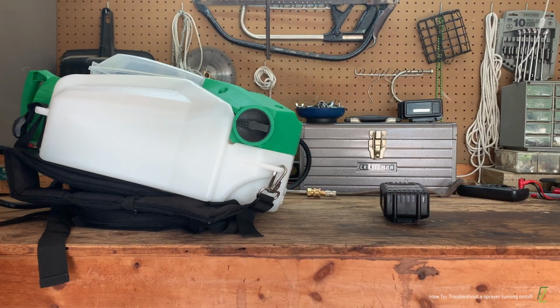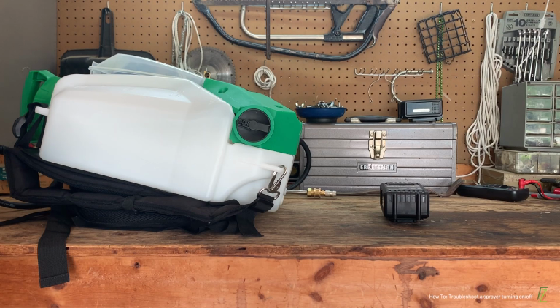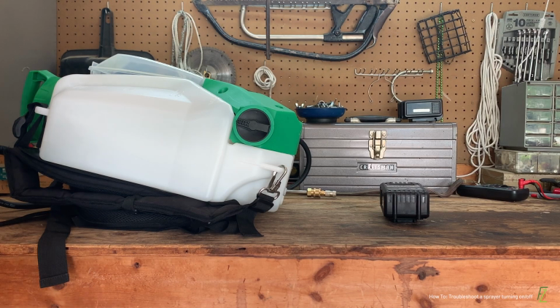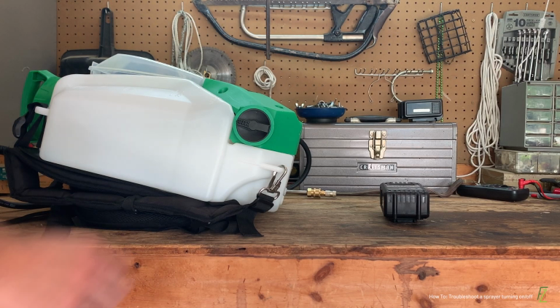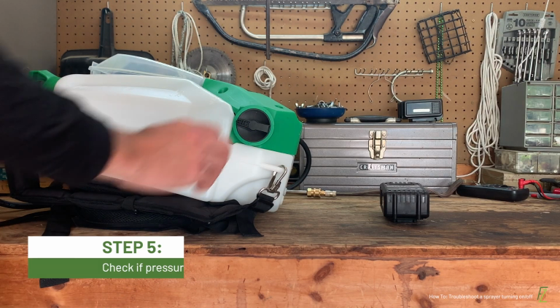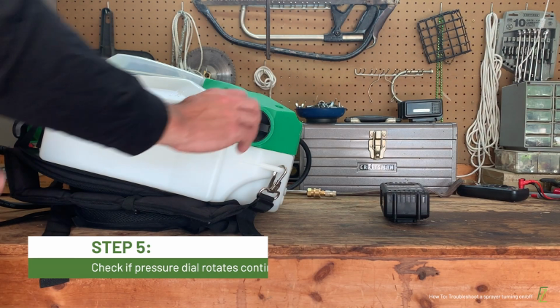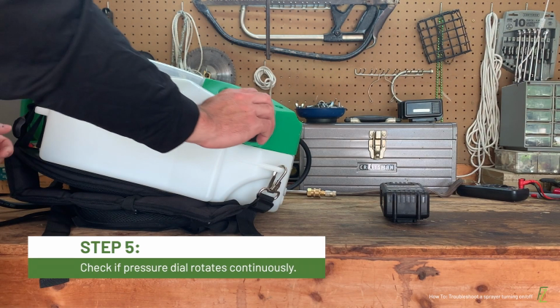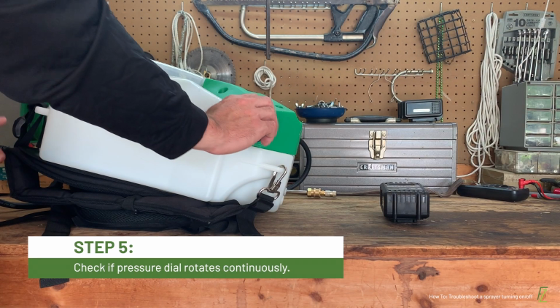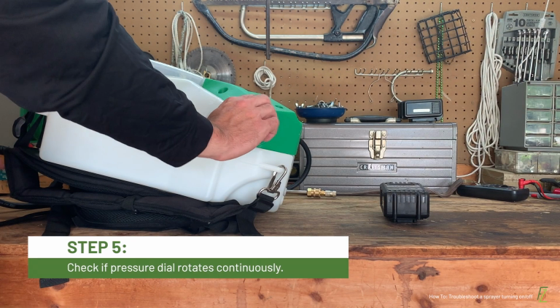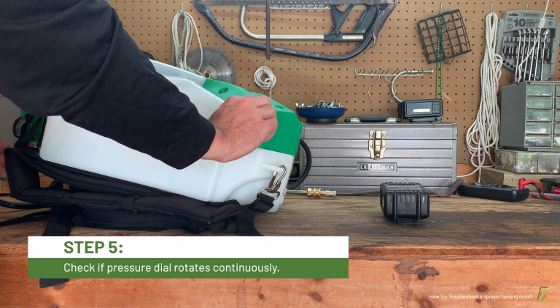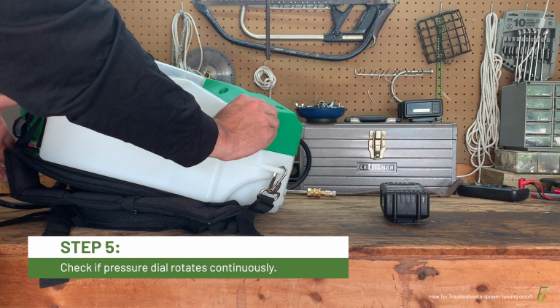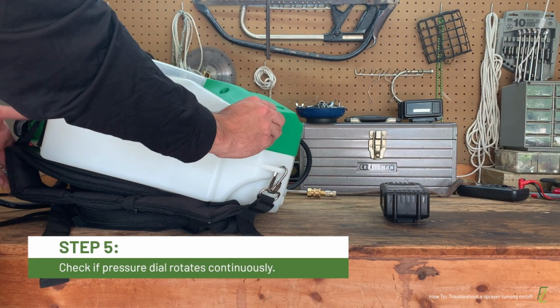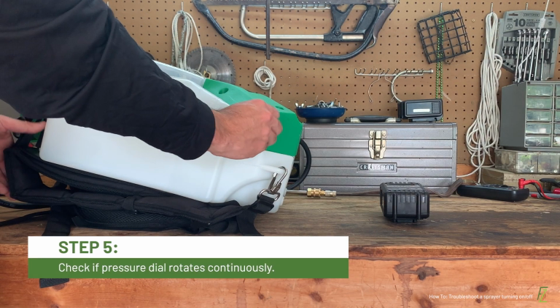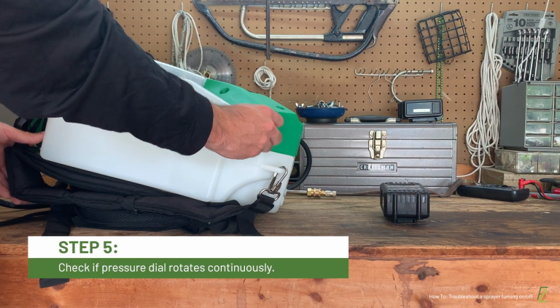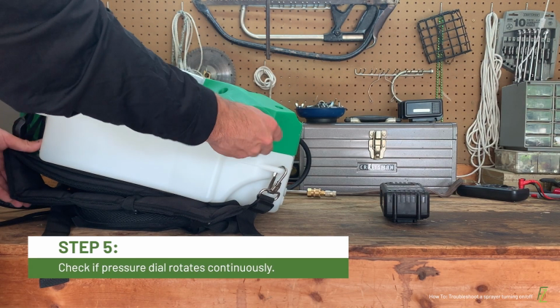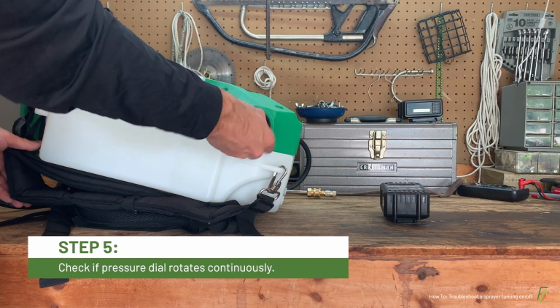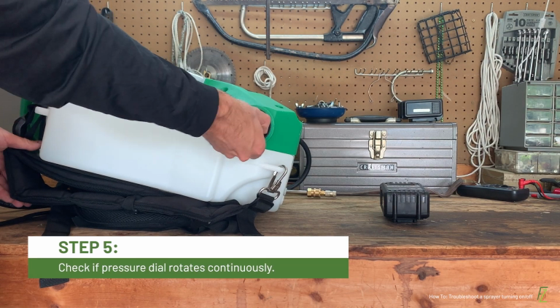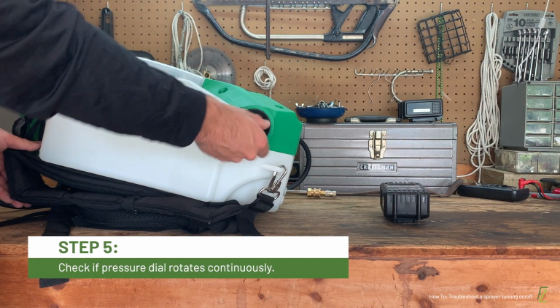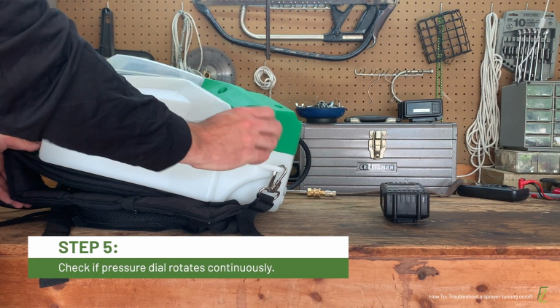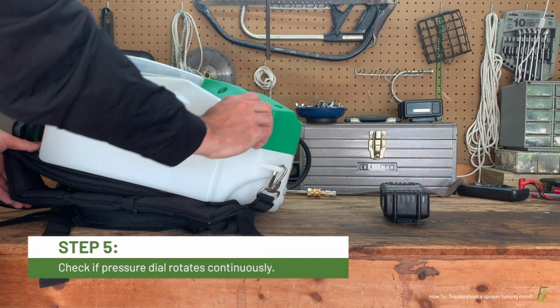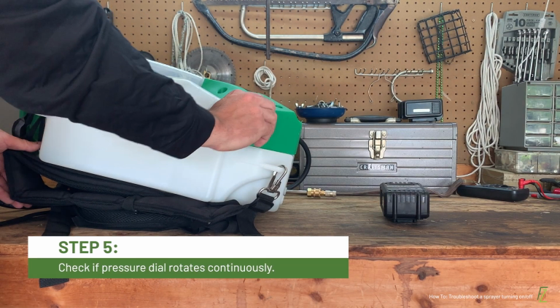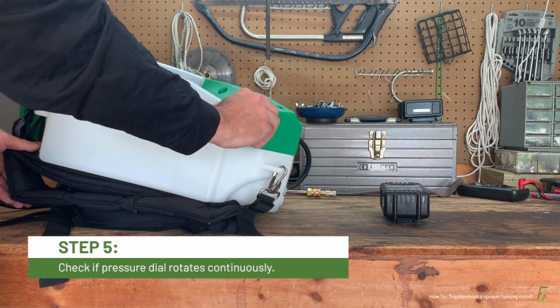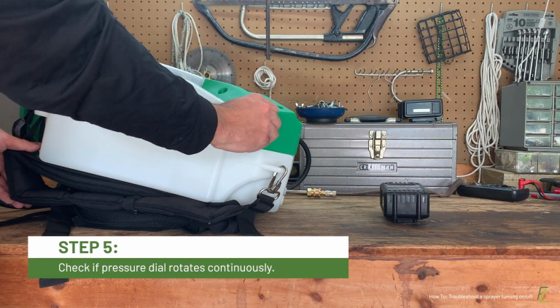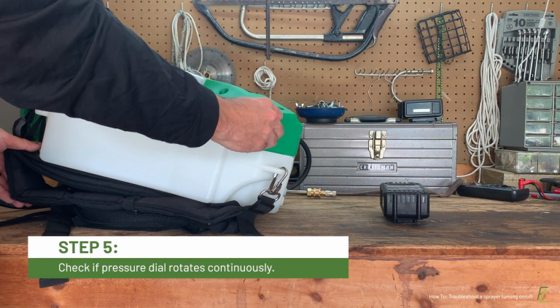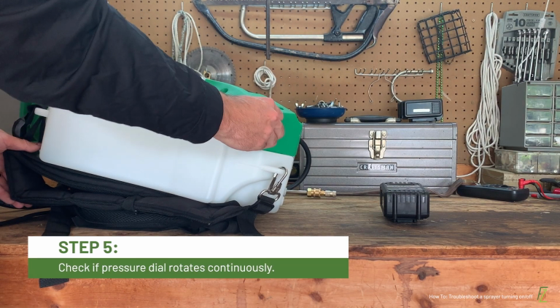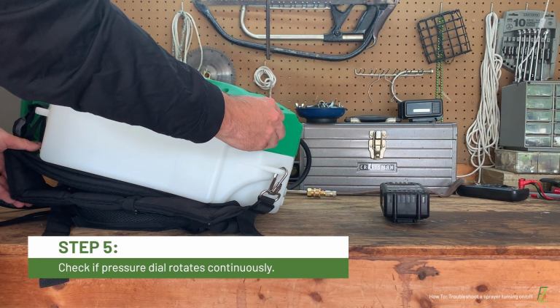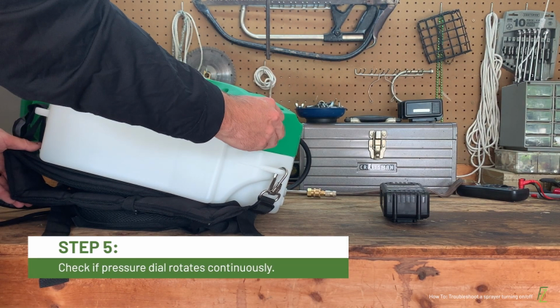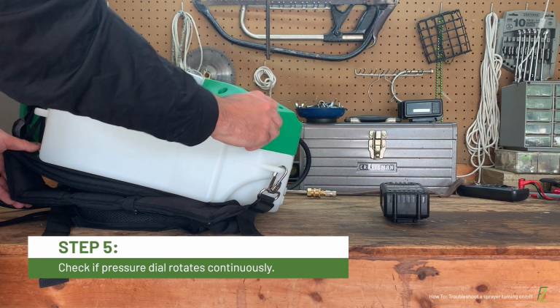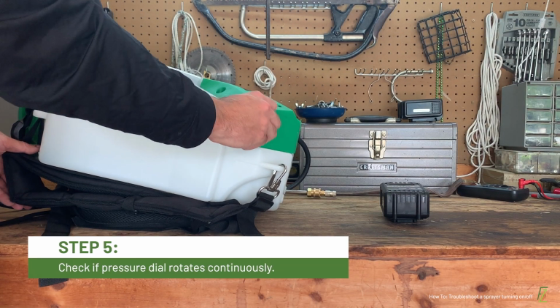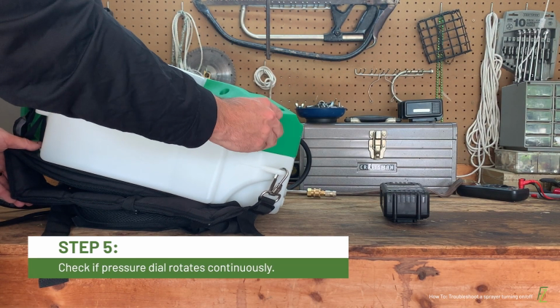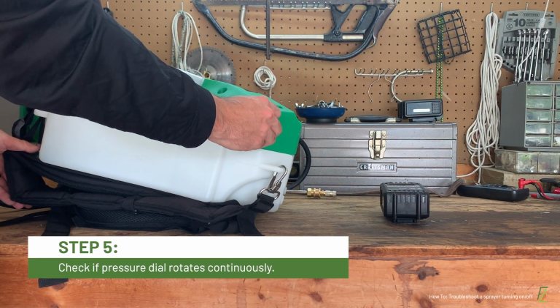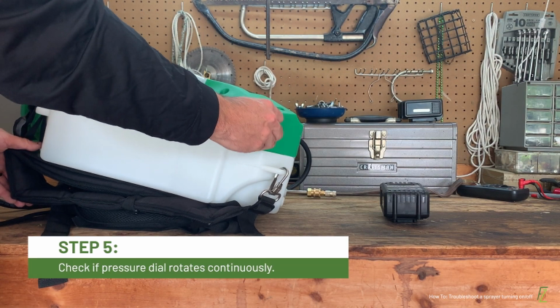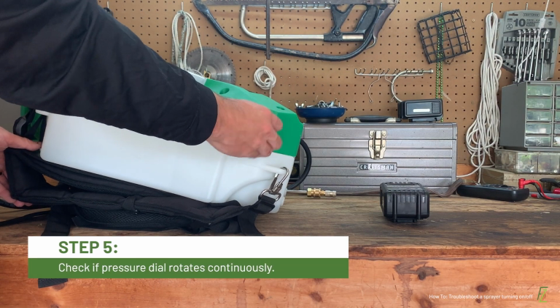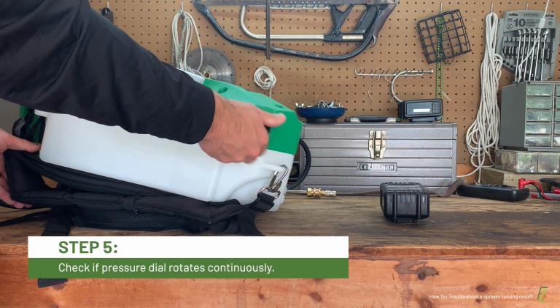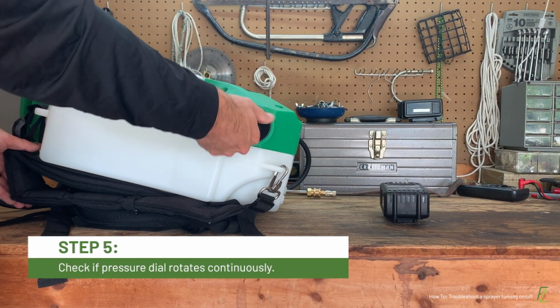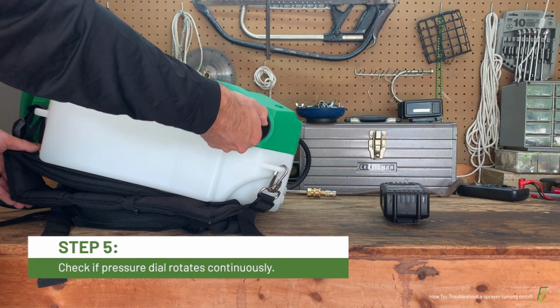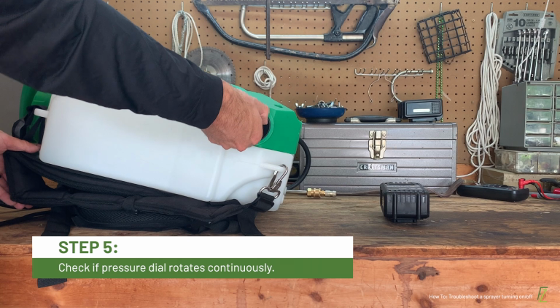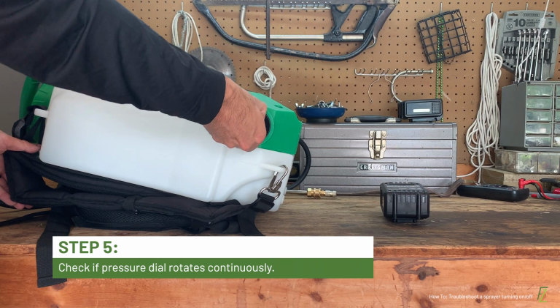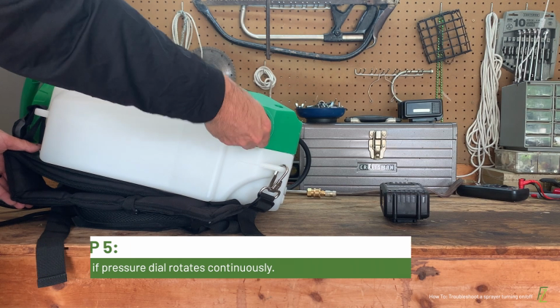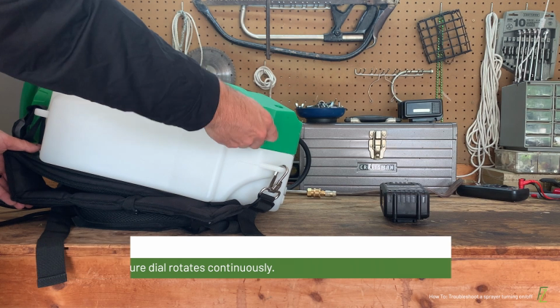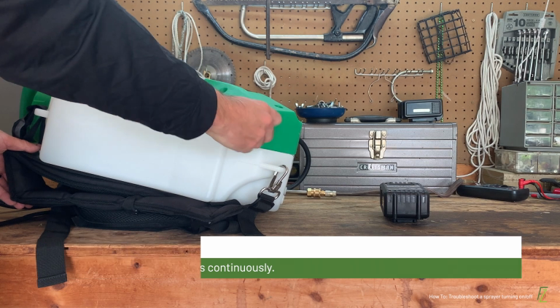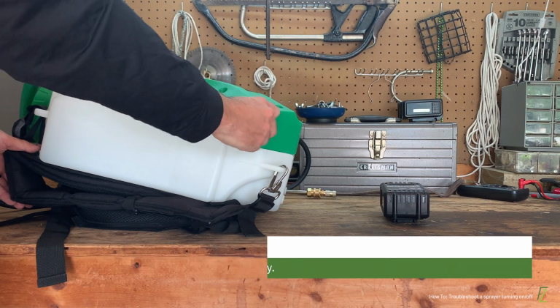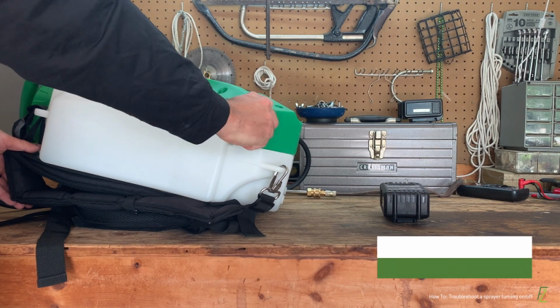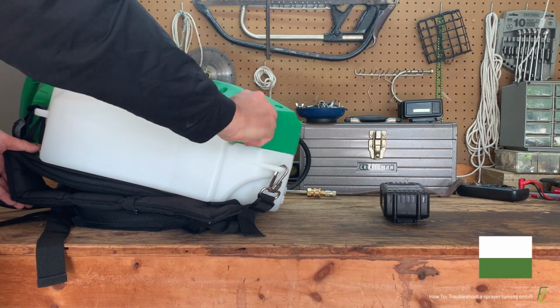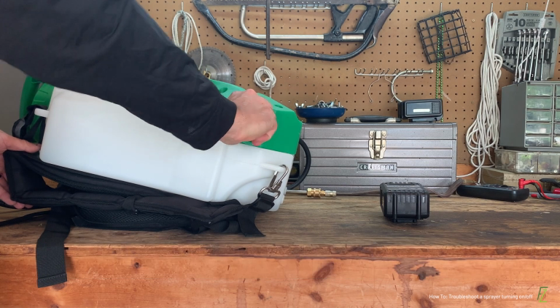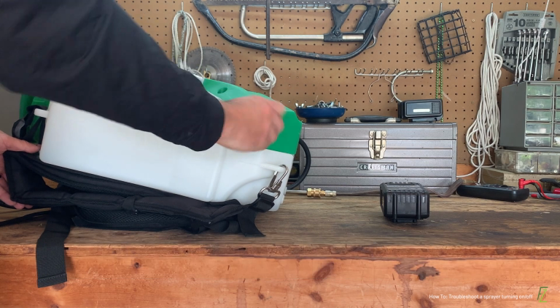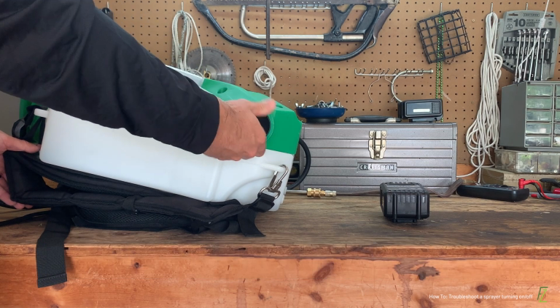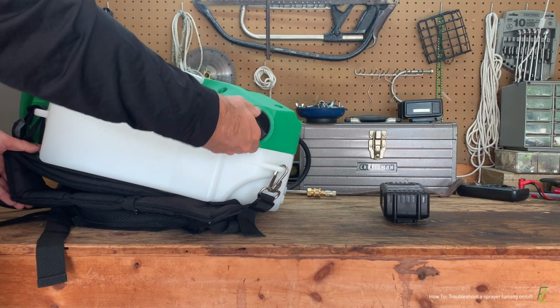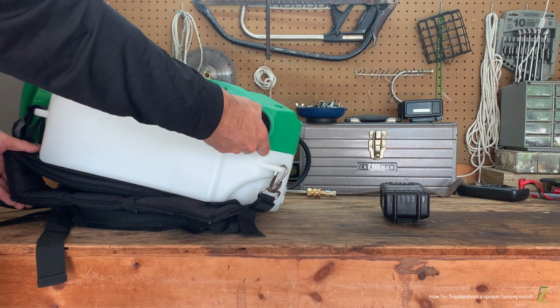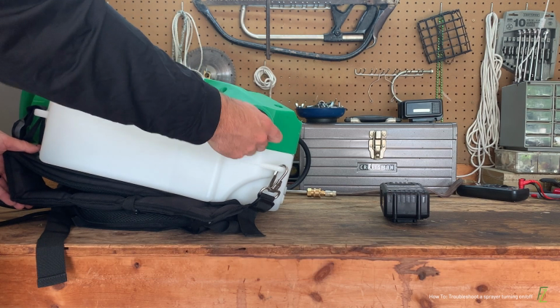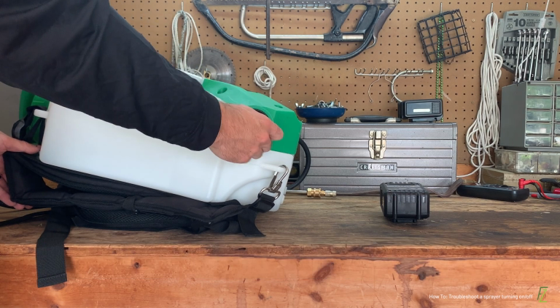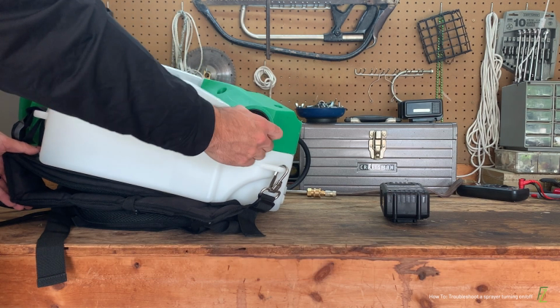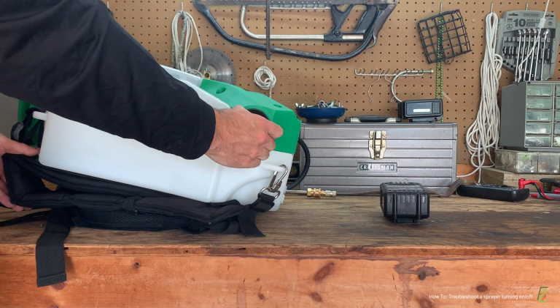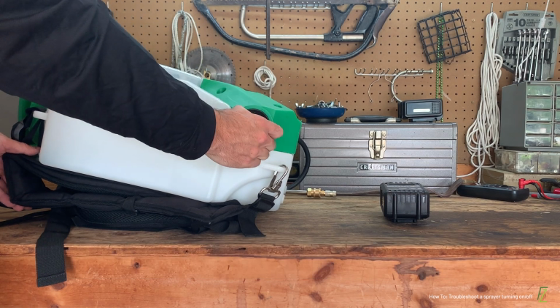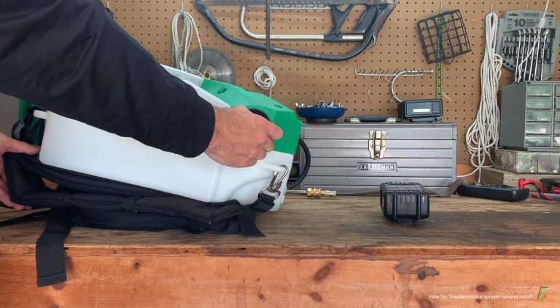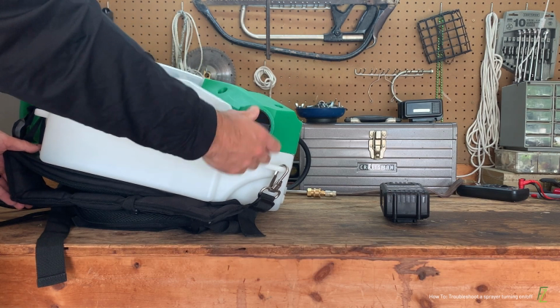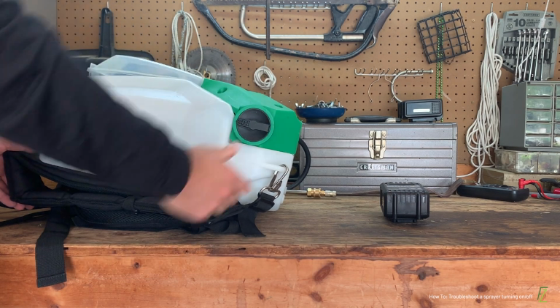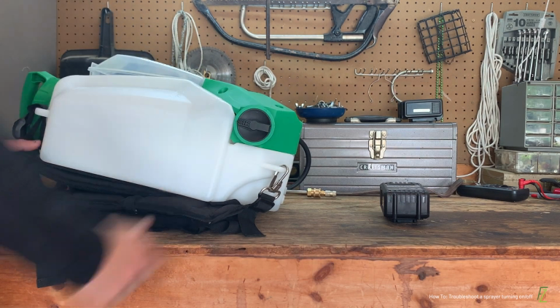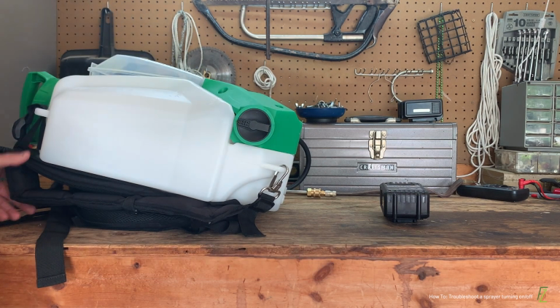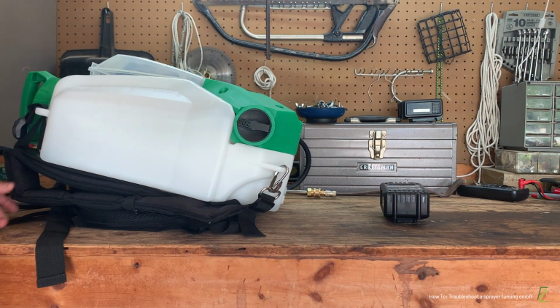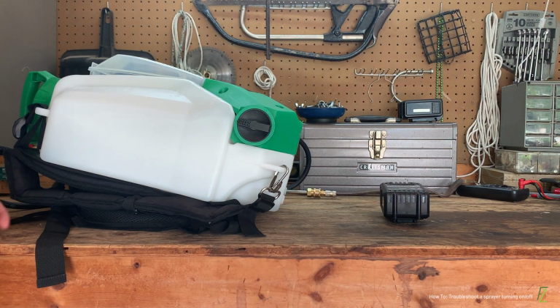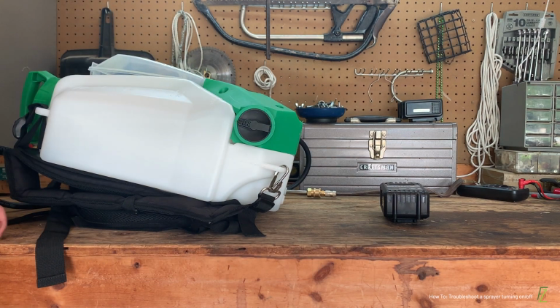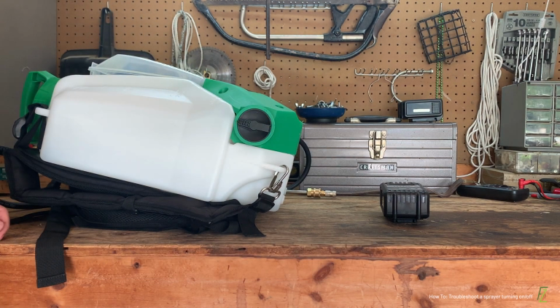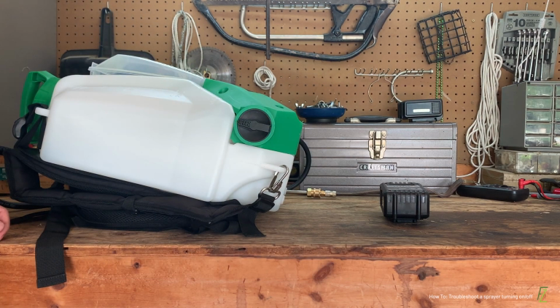Lastly, if you have a variable pressure sprayer, try rotating the dial. If the dial rotates continuously, it will need to be replaced.